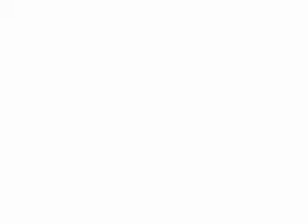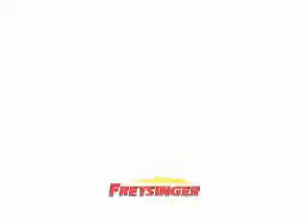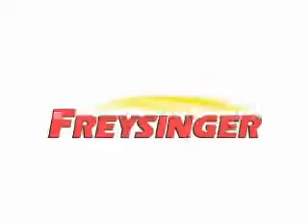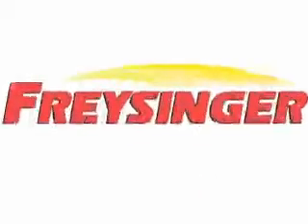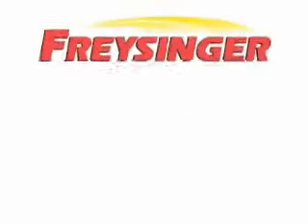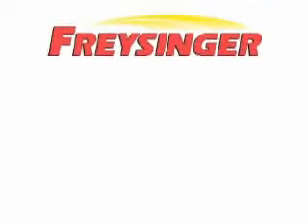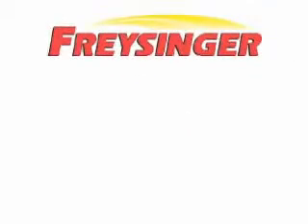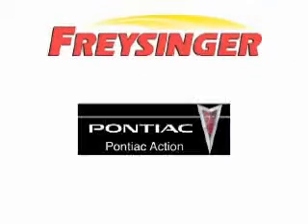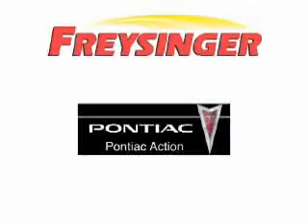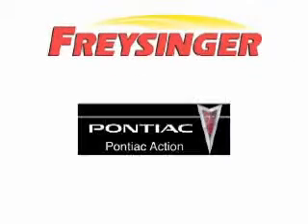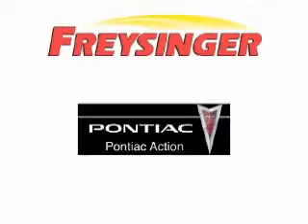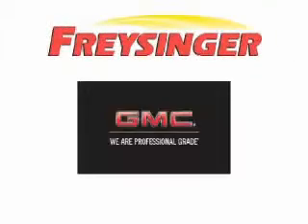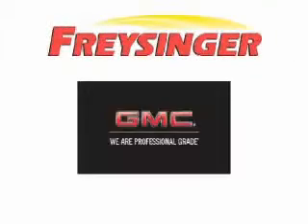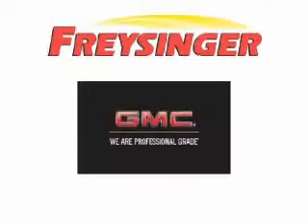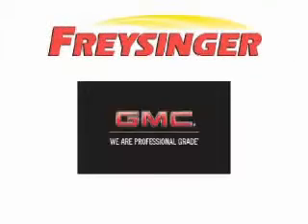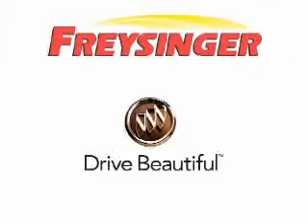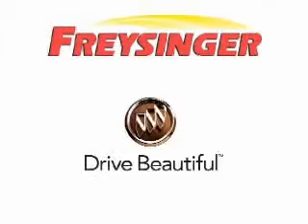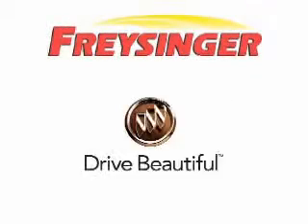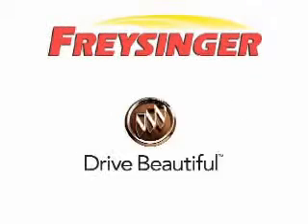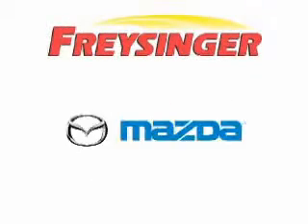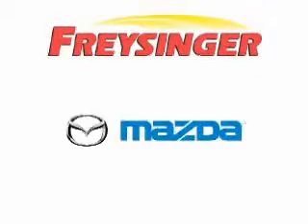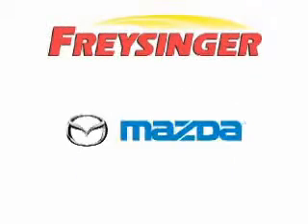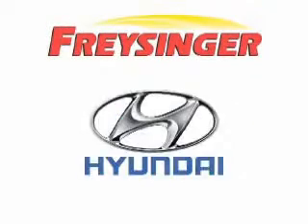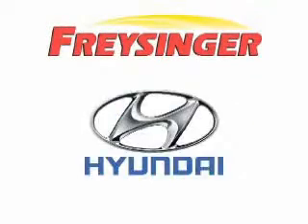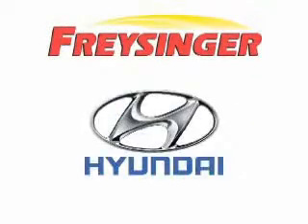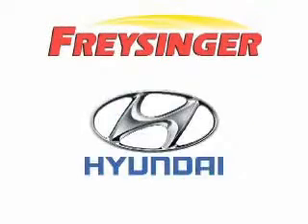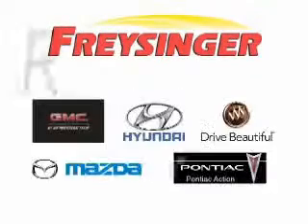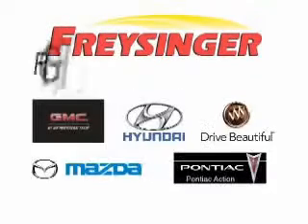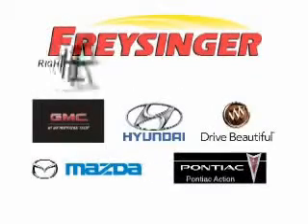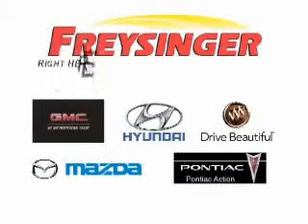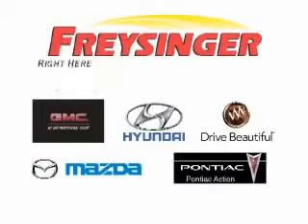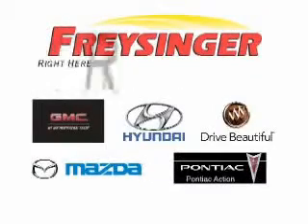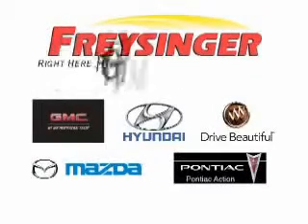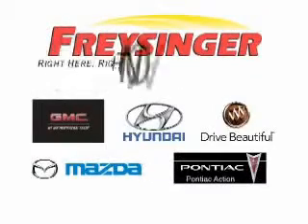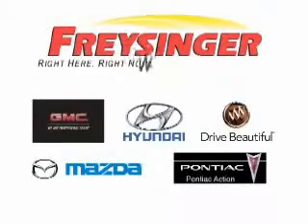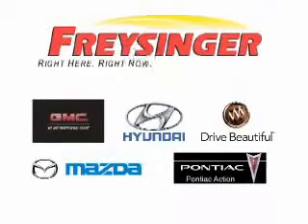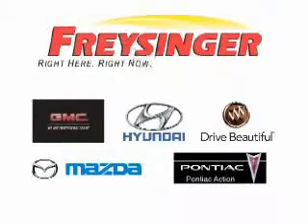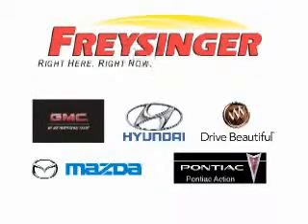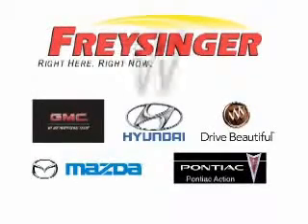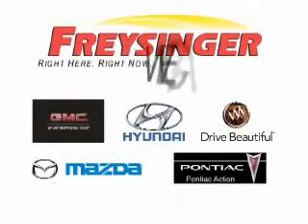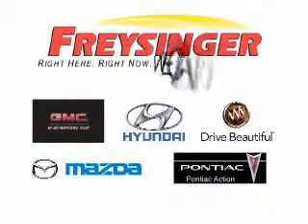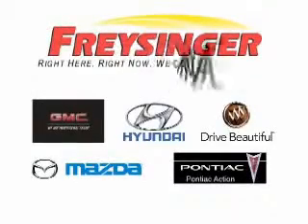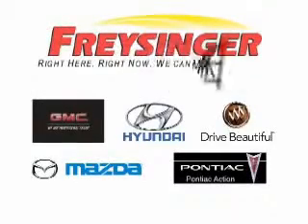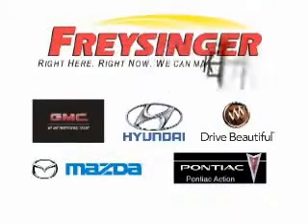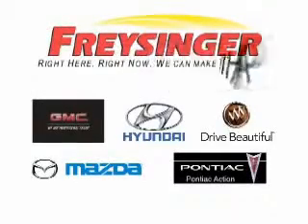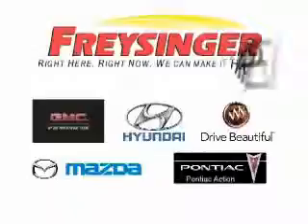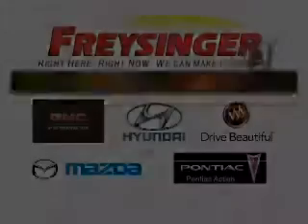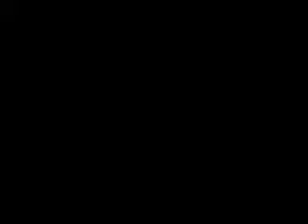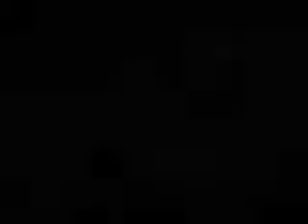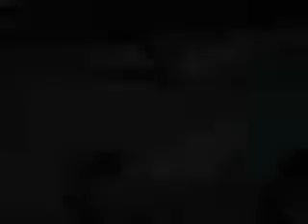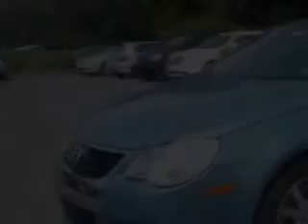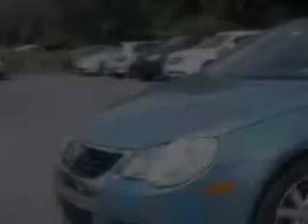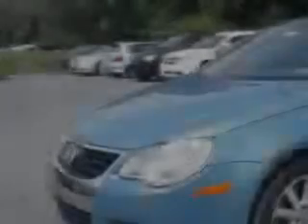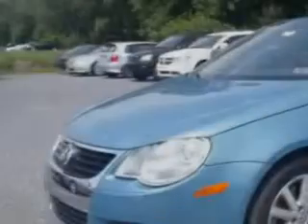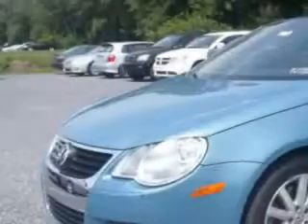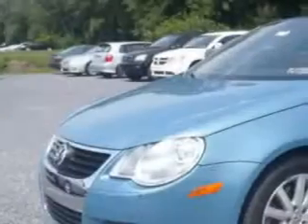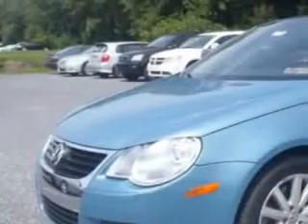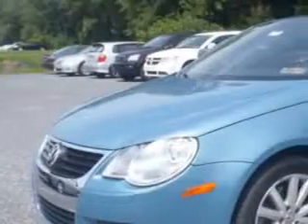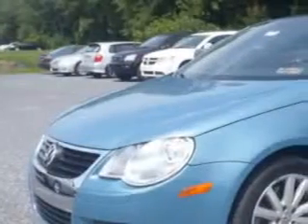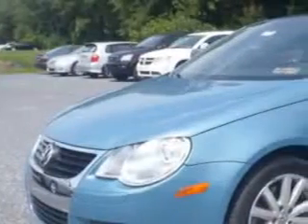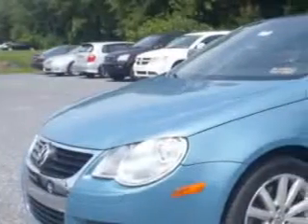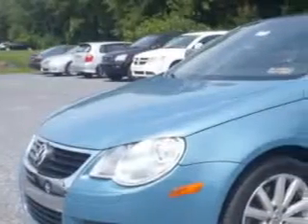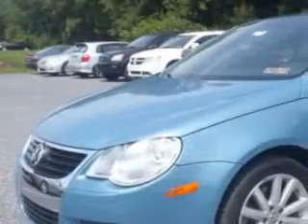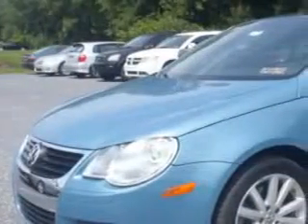Chrysinger Pontiac GMC Buick Mazda Hyundai — right here, right now, we can make it happen. You will love this.